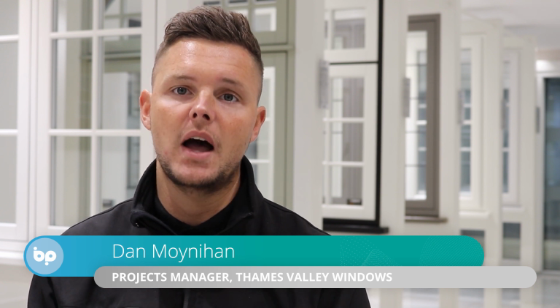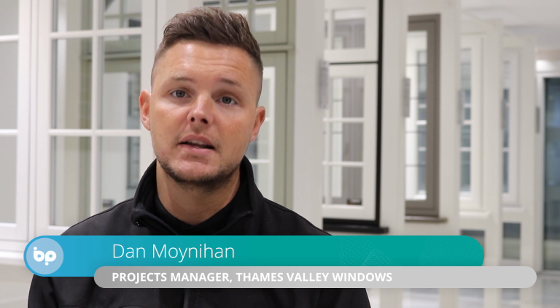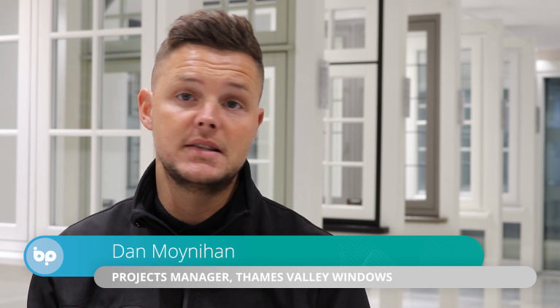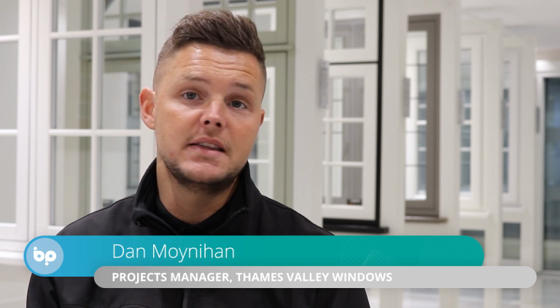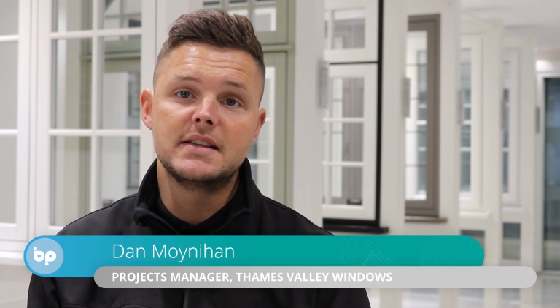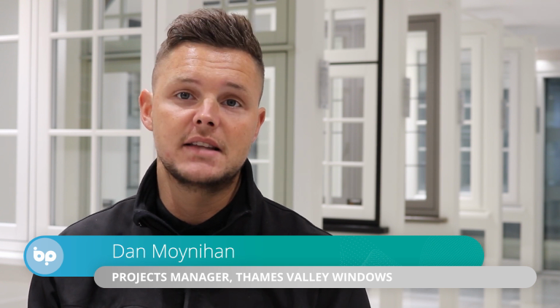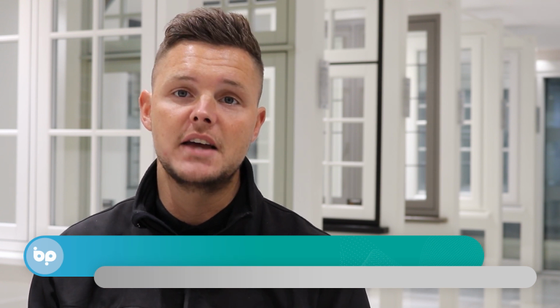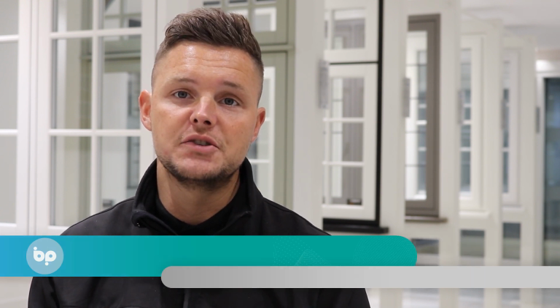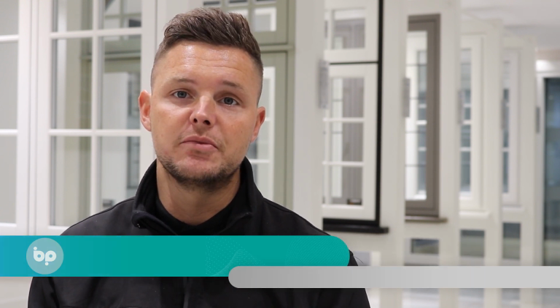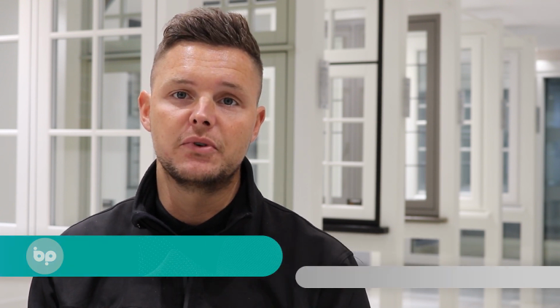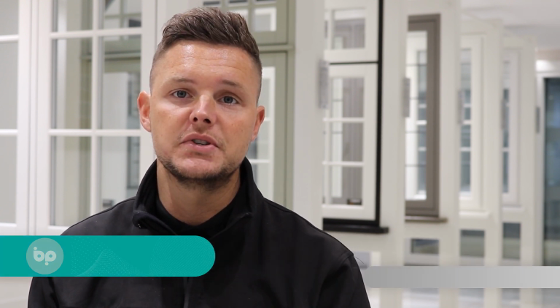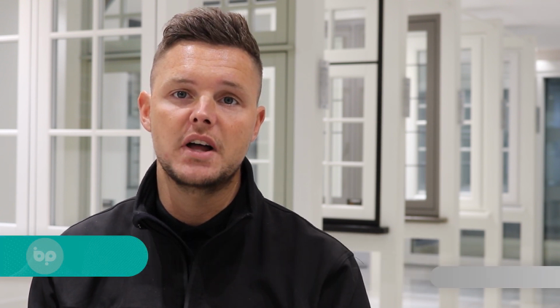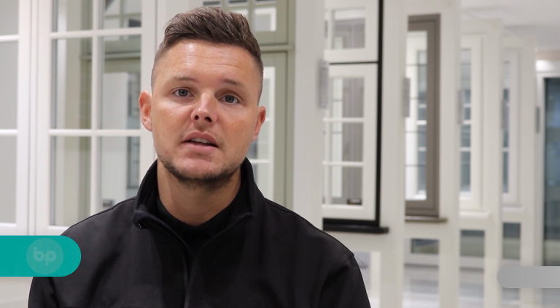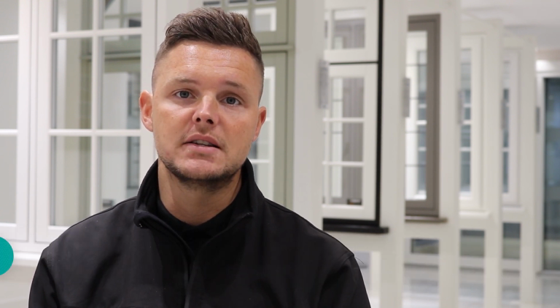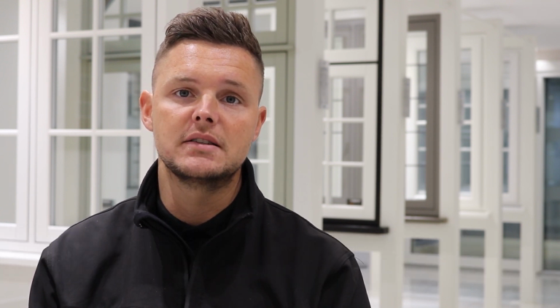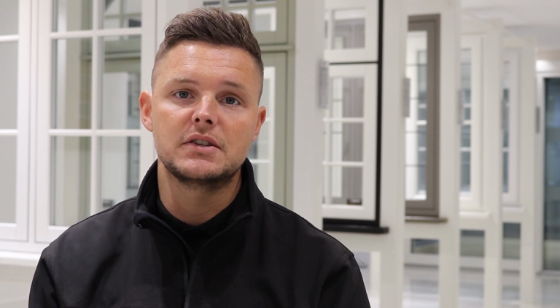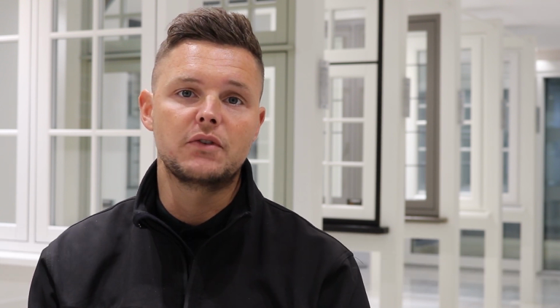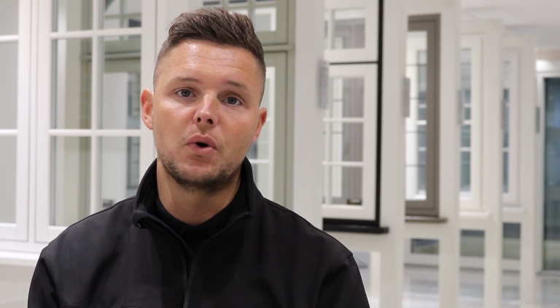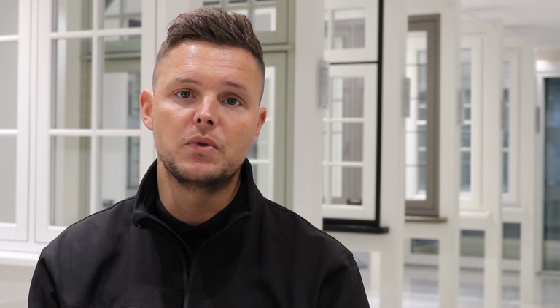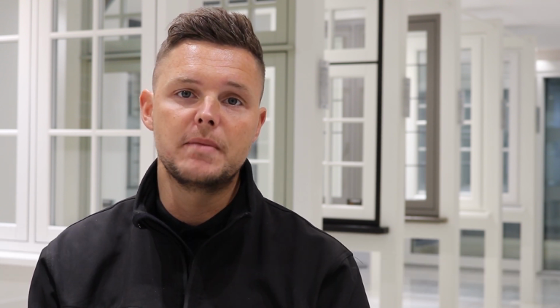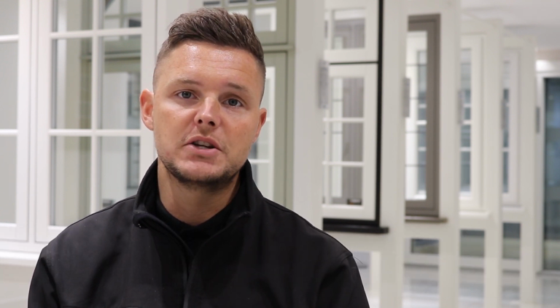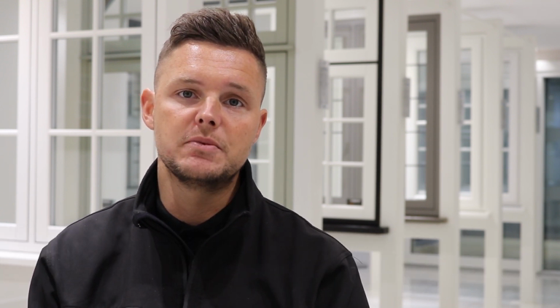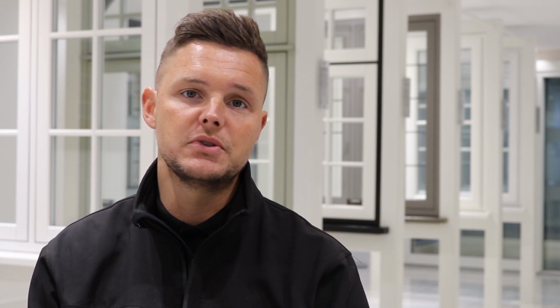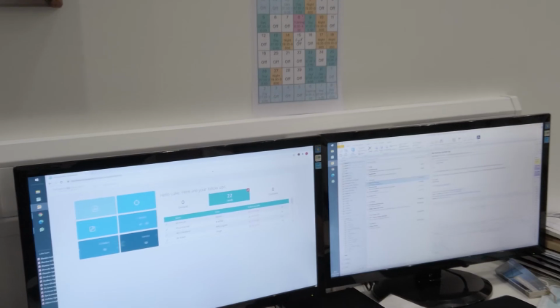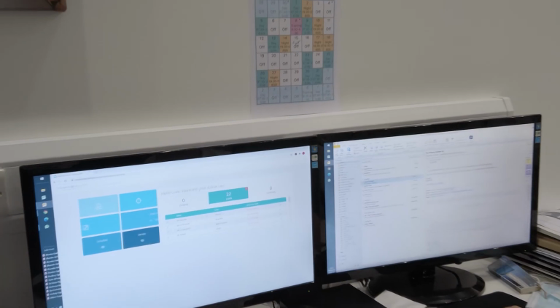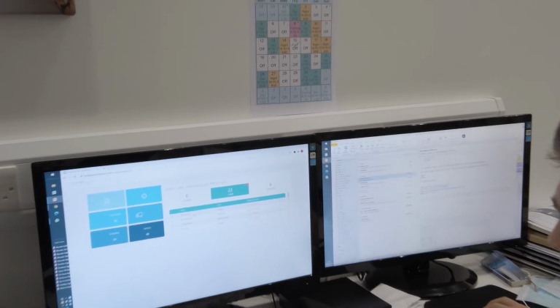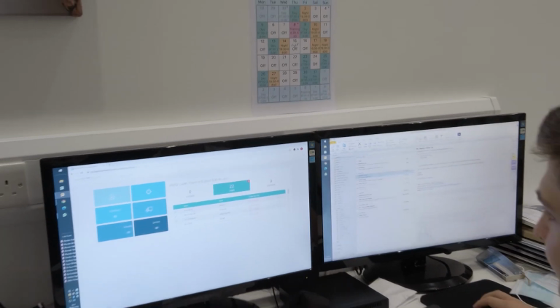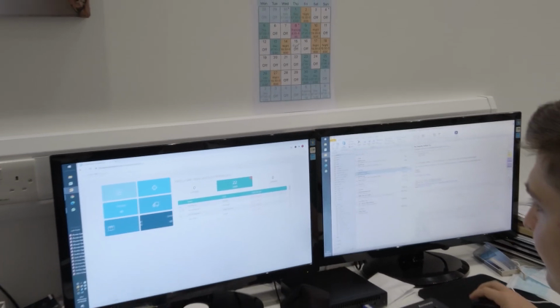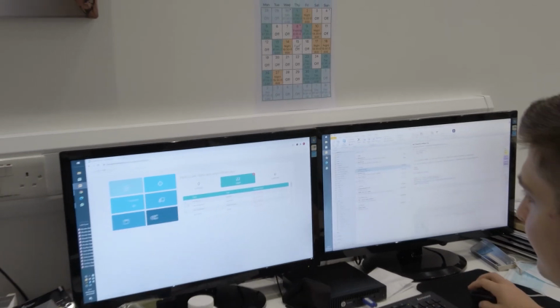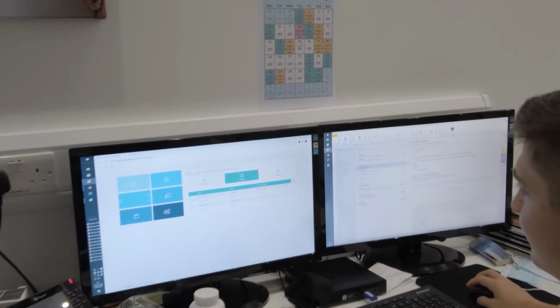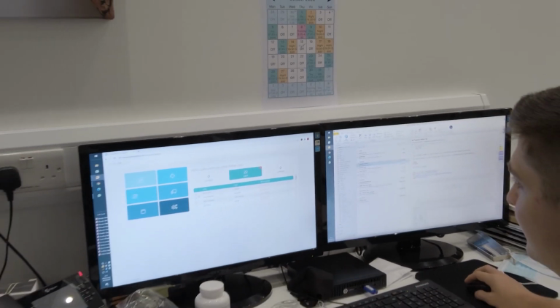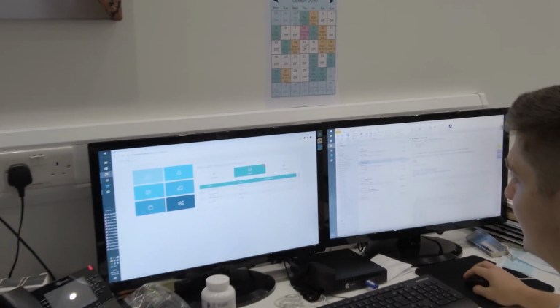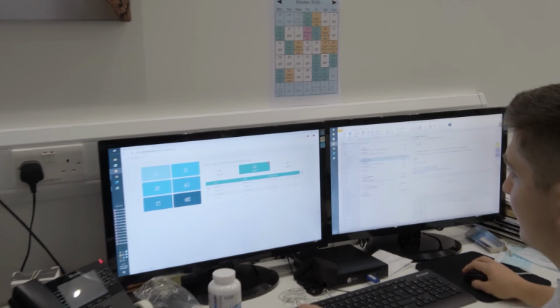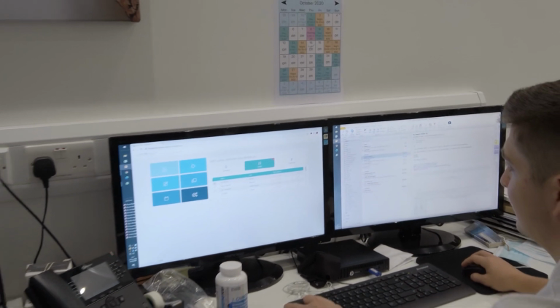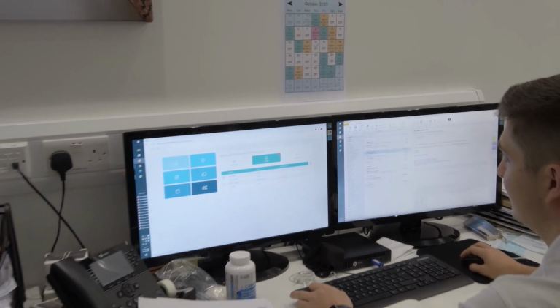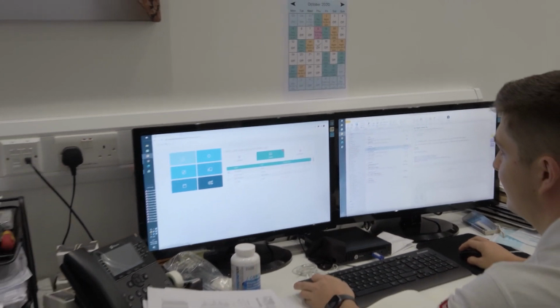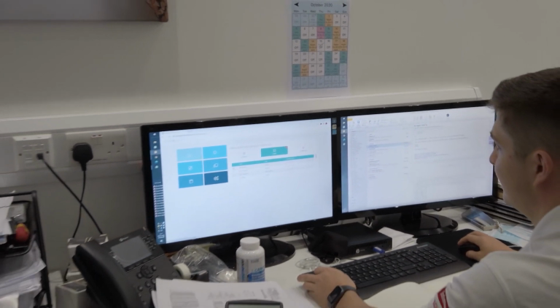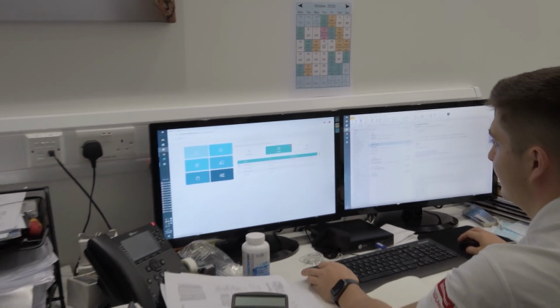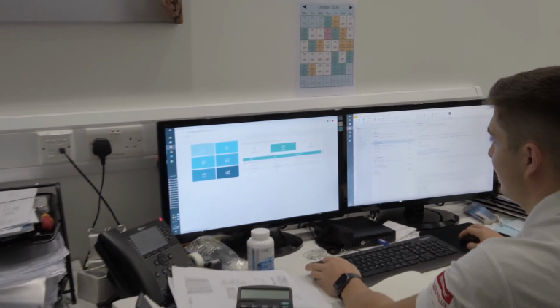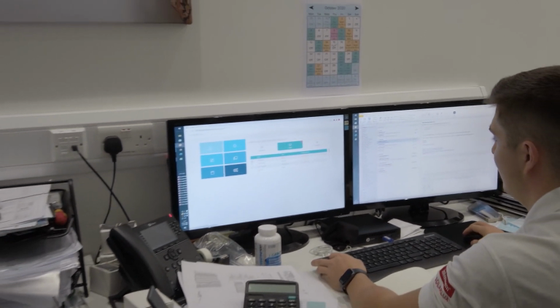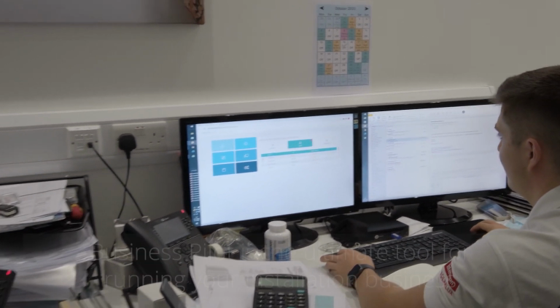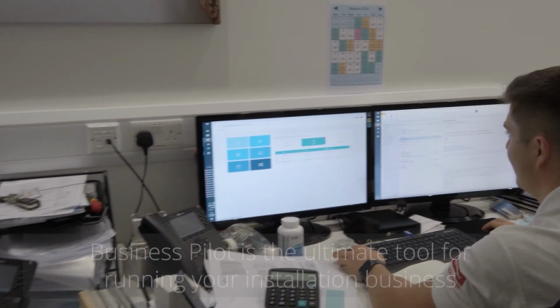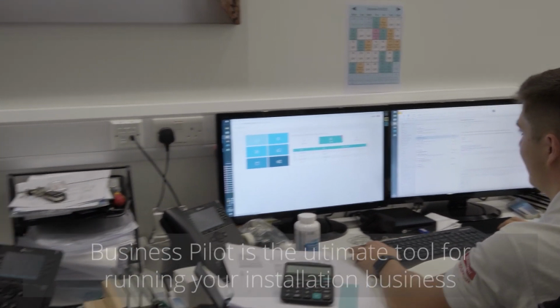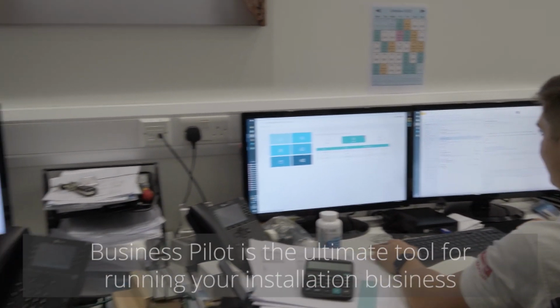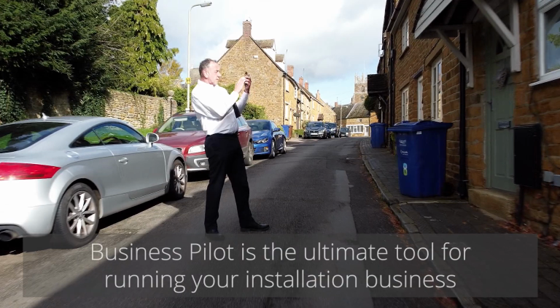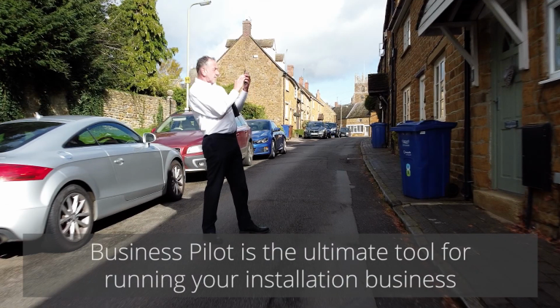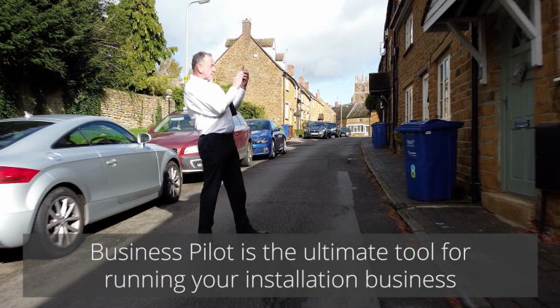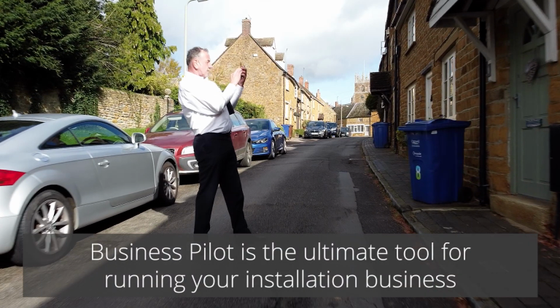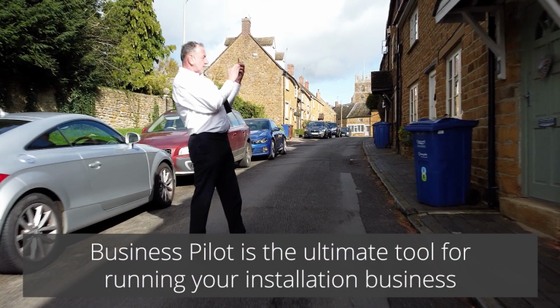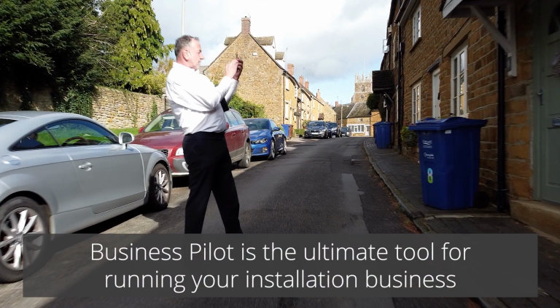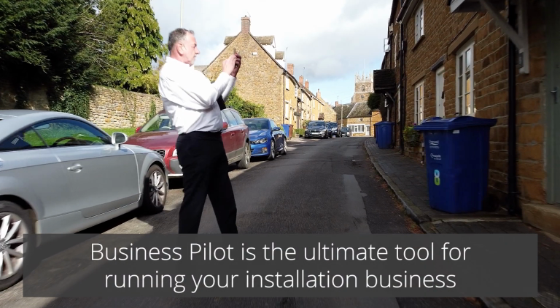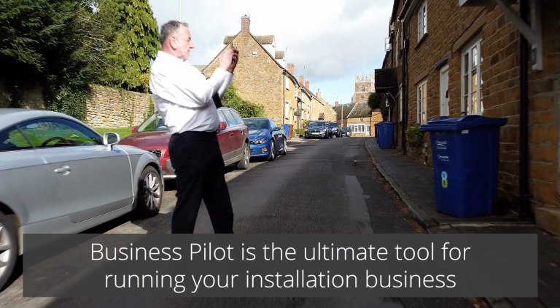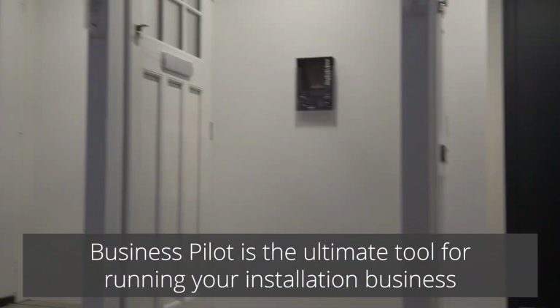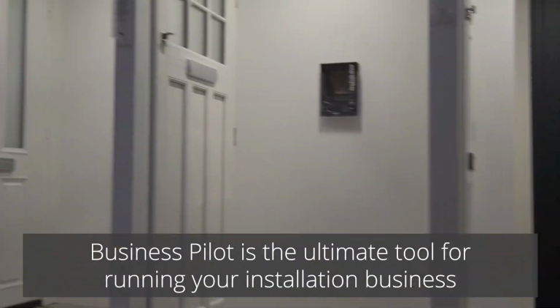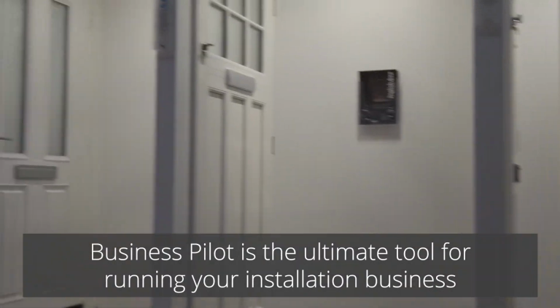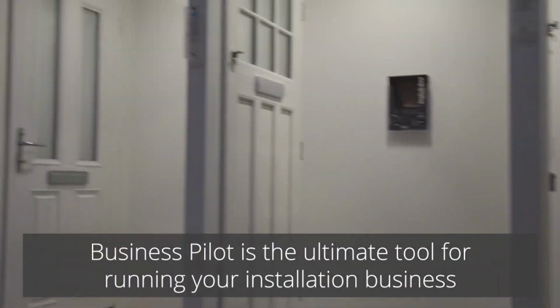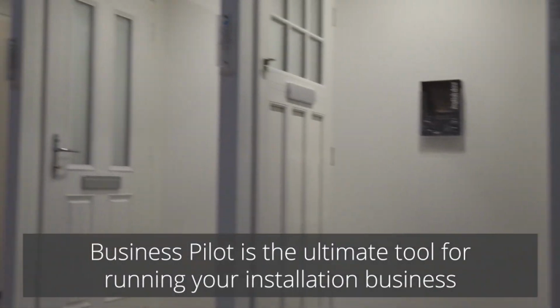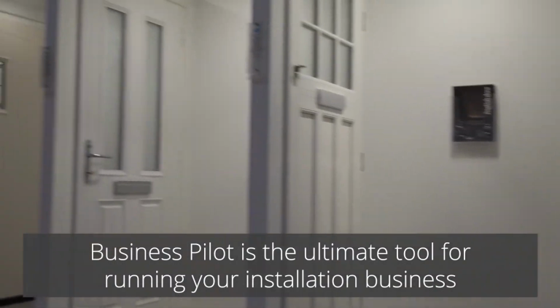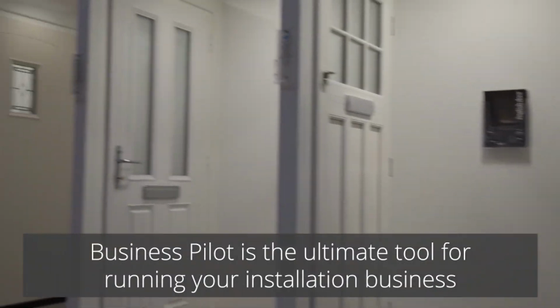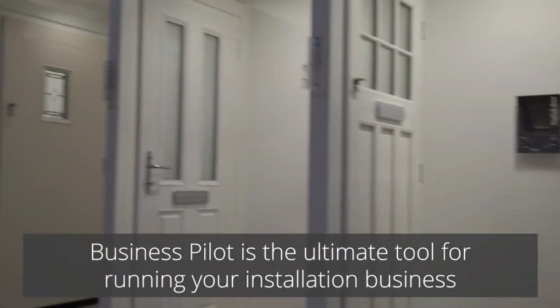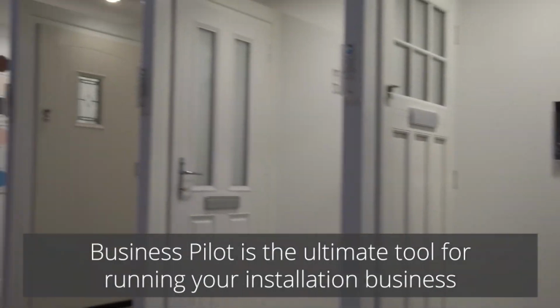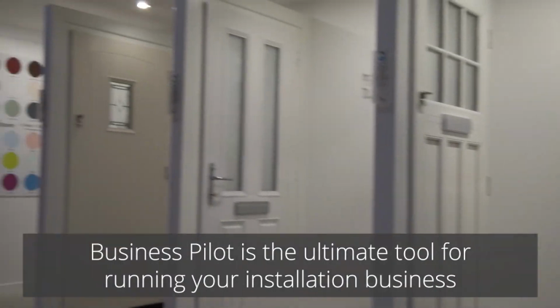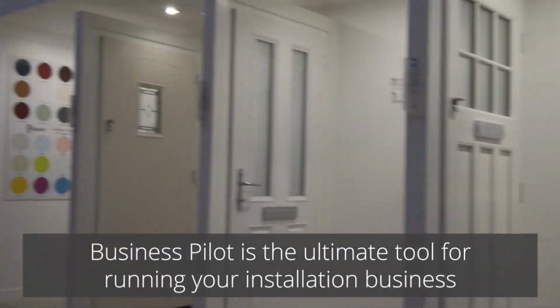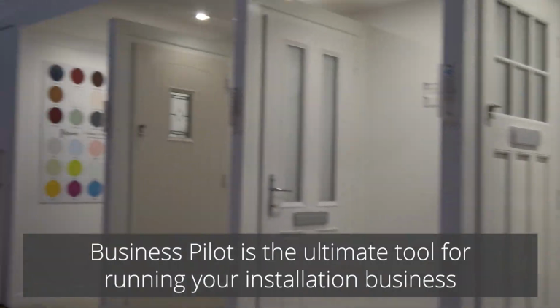I can see the installation before it's started because I've got all the measurements, all the photos, all the documents from it. It's almost like I can visualise how the job's going to go before it's even started.